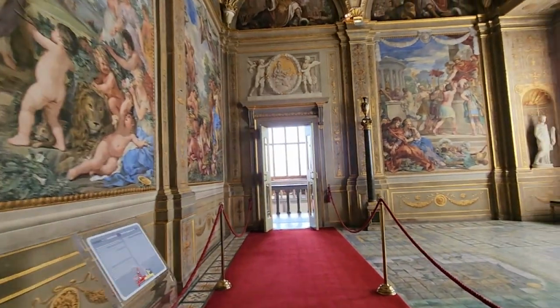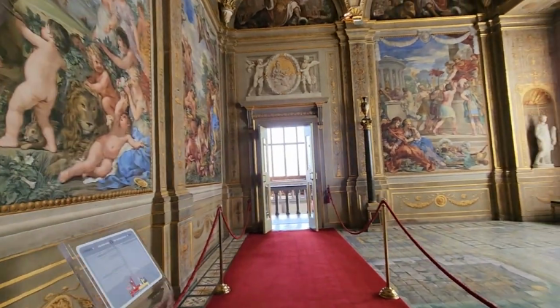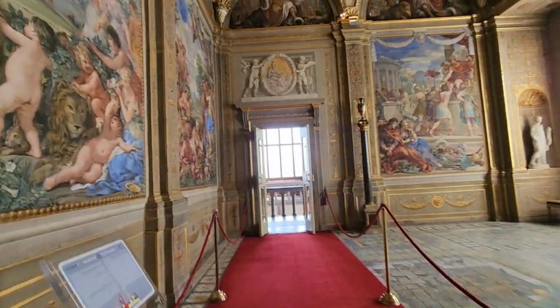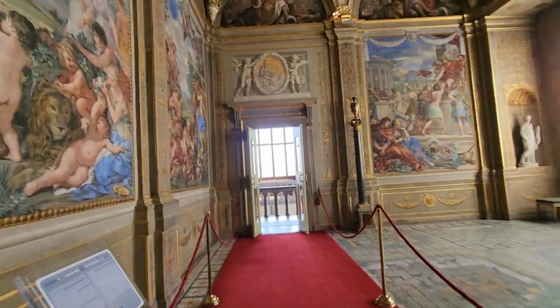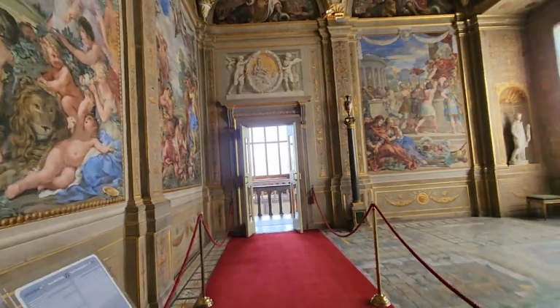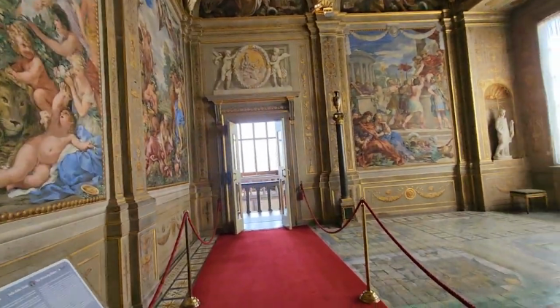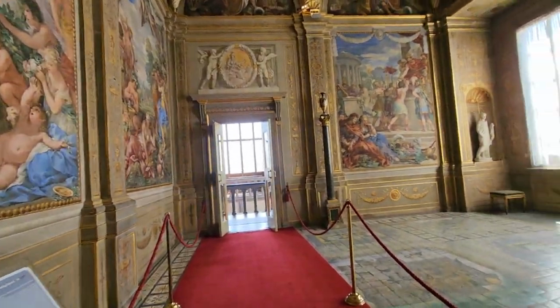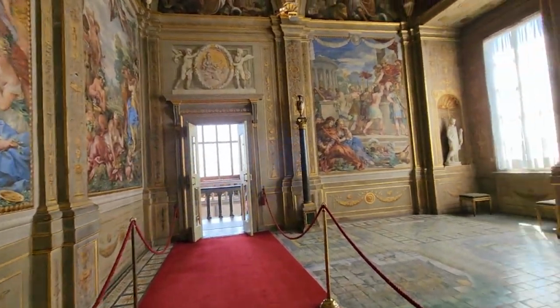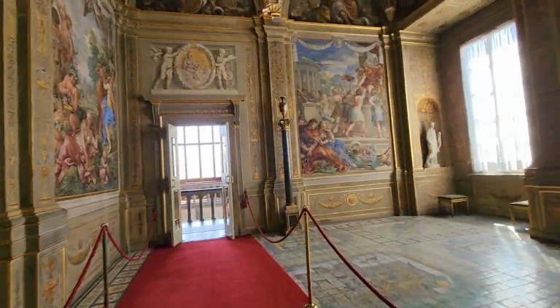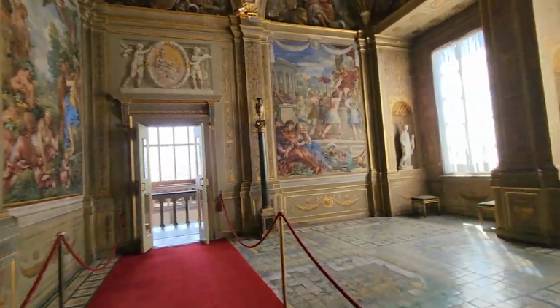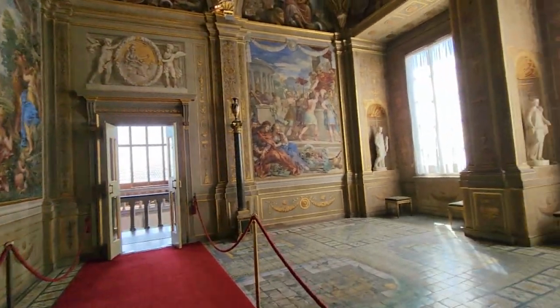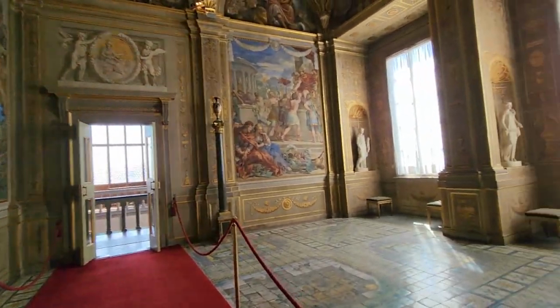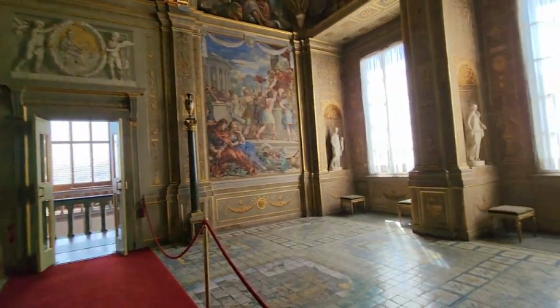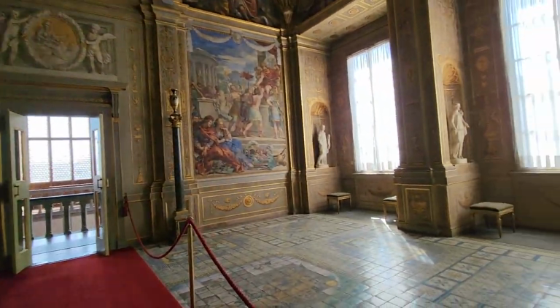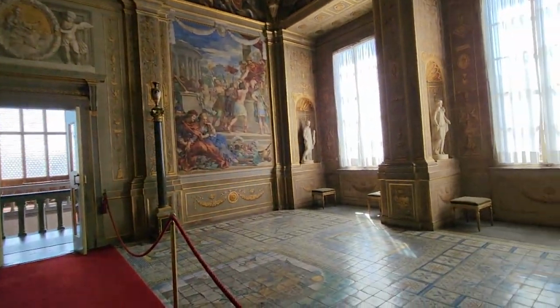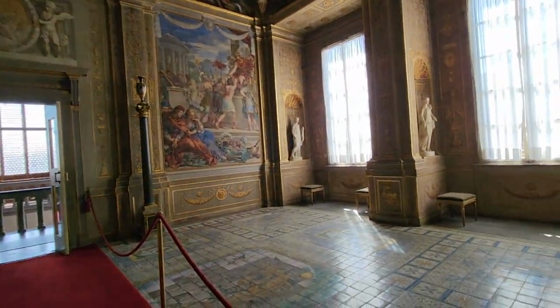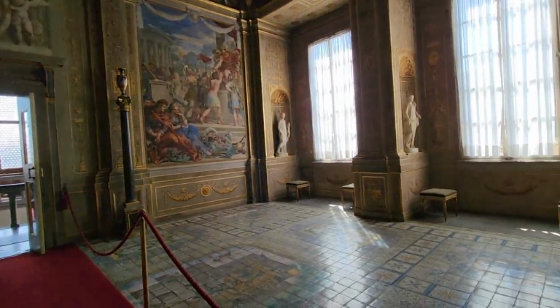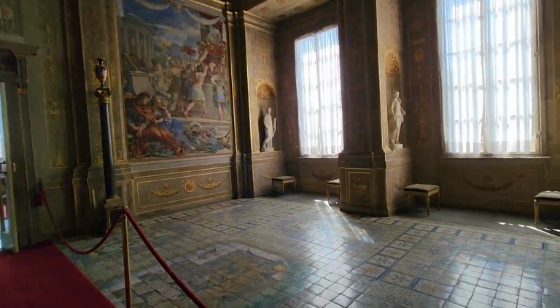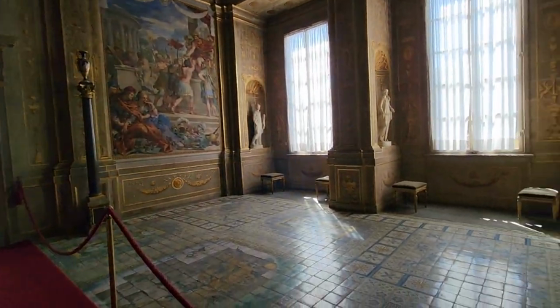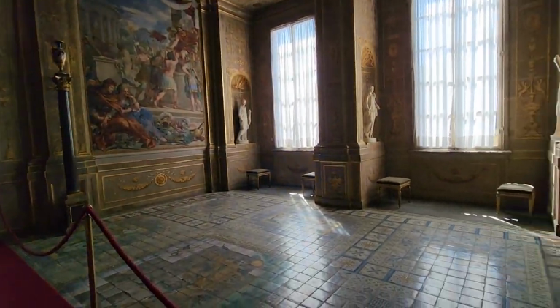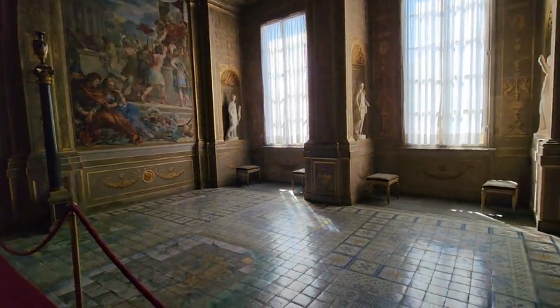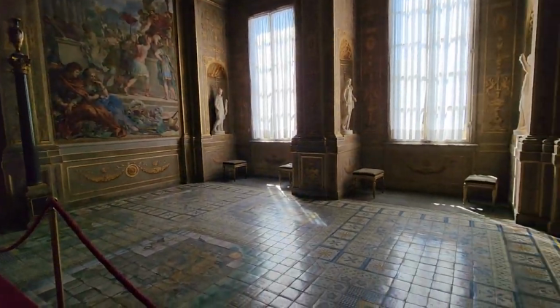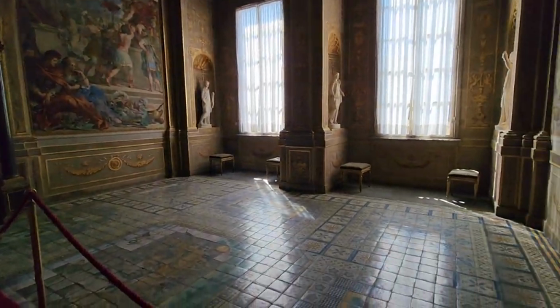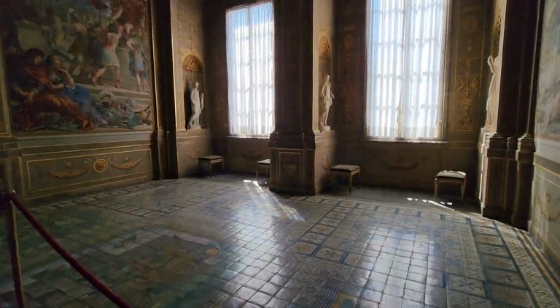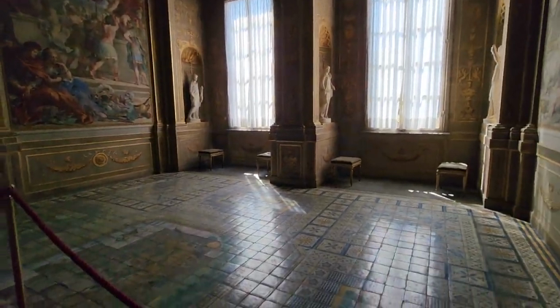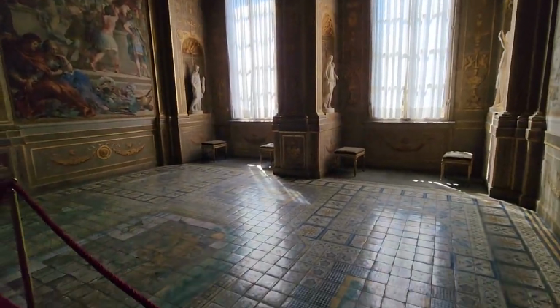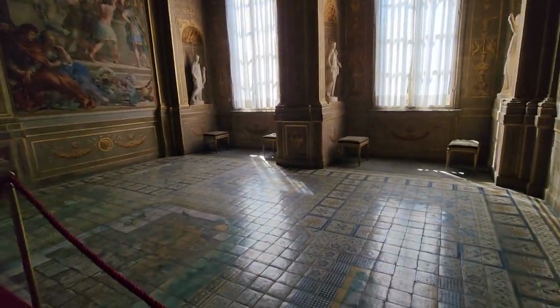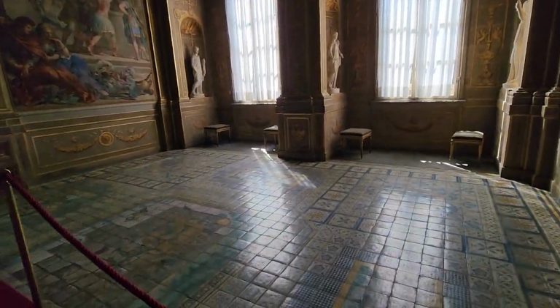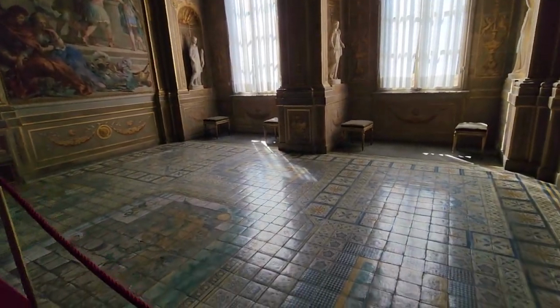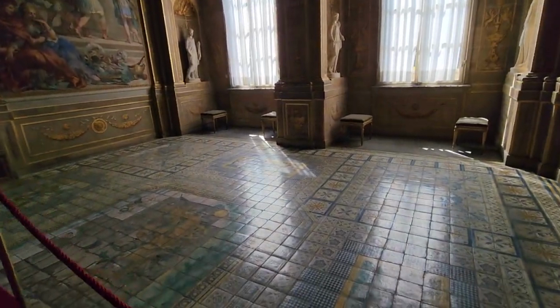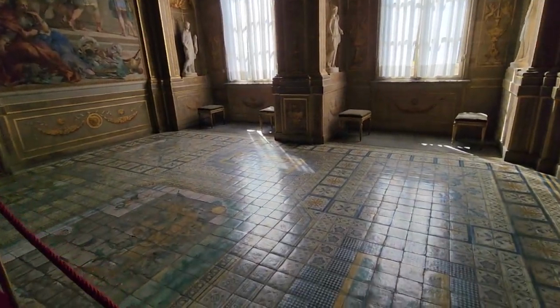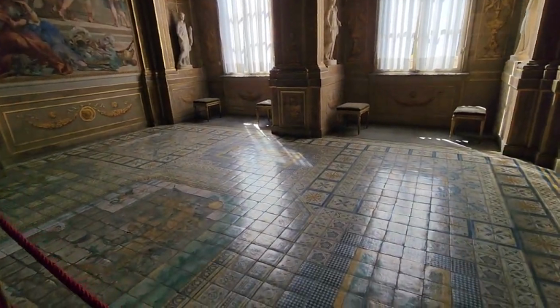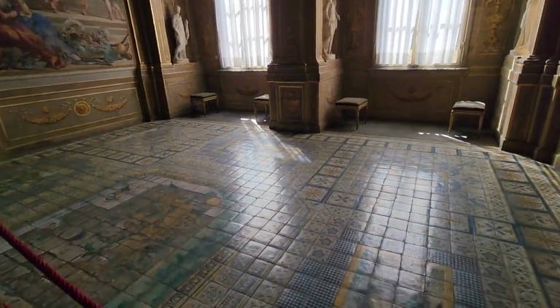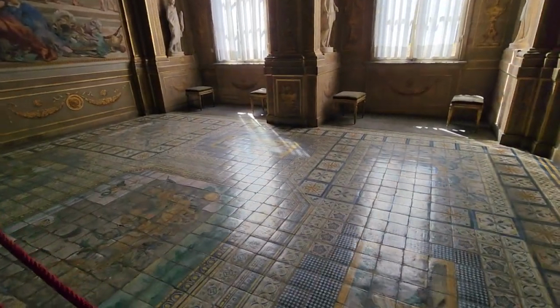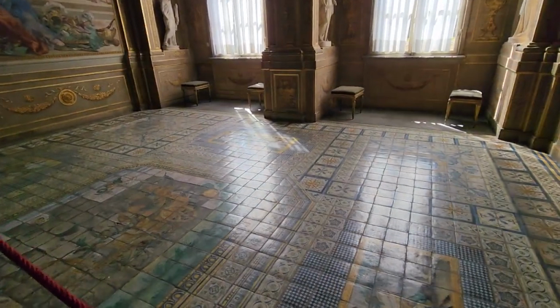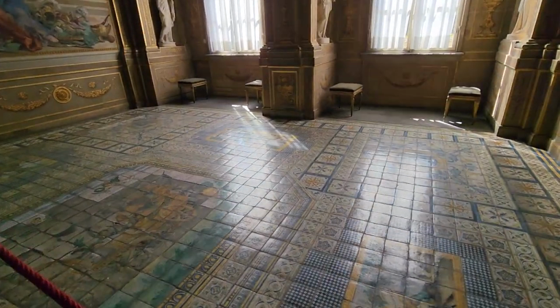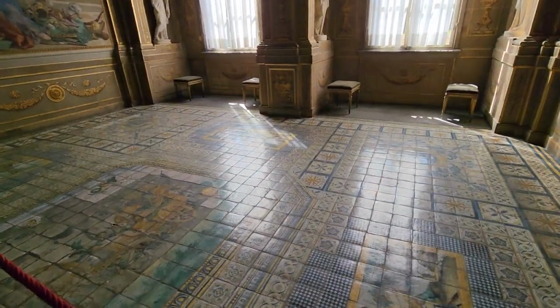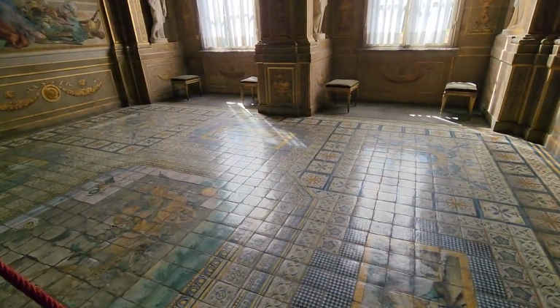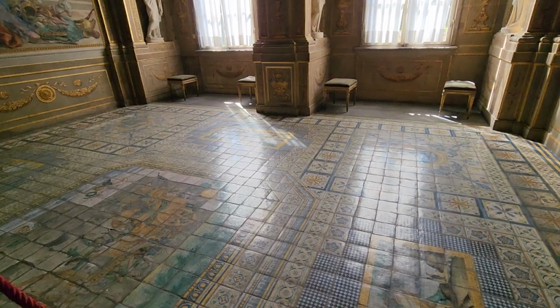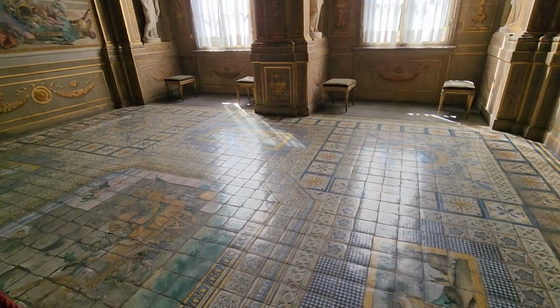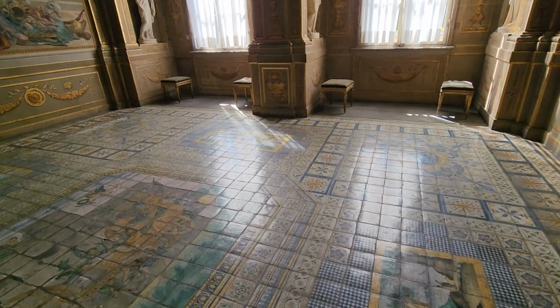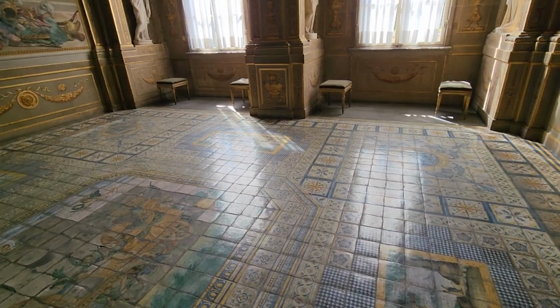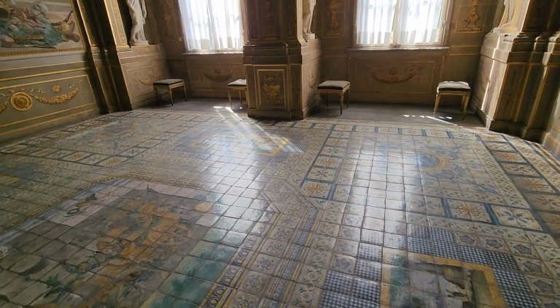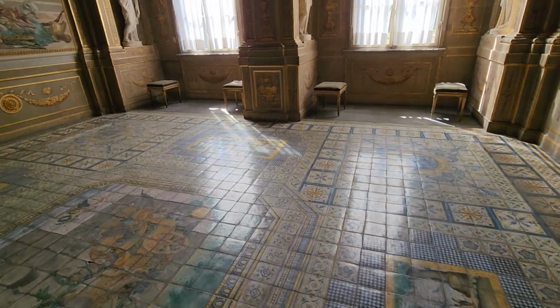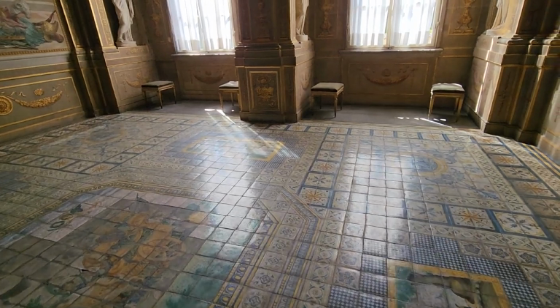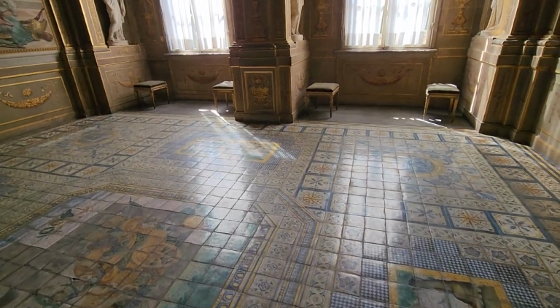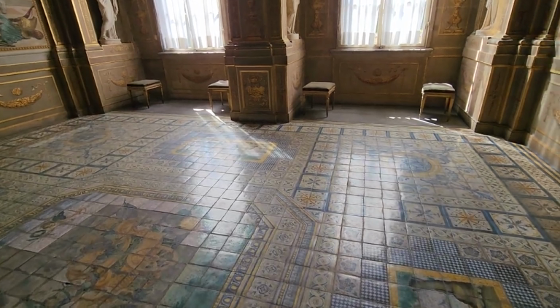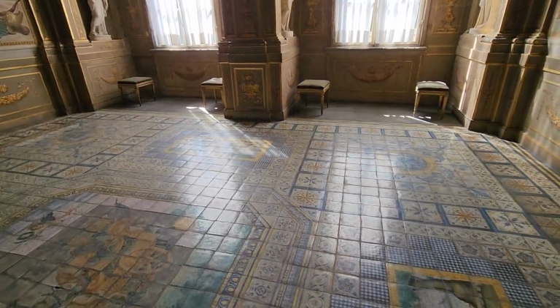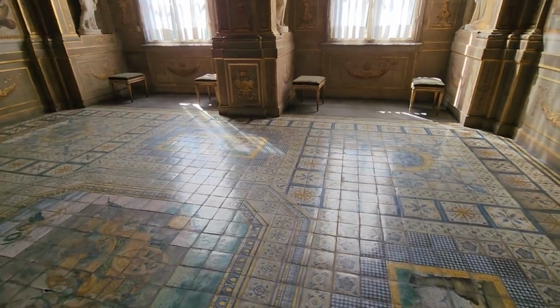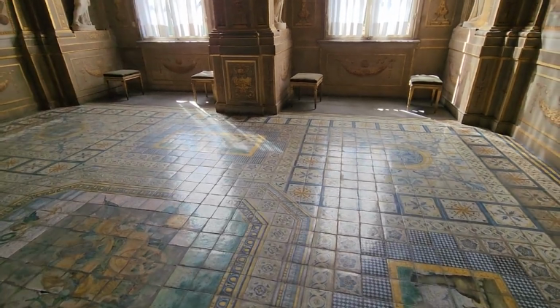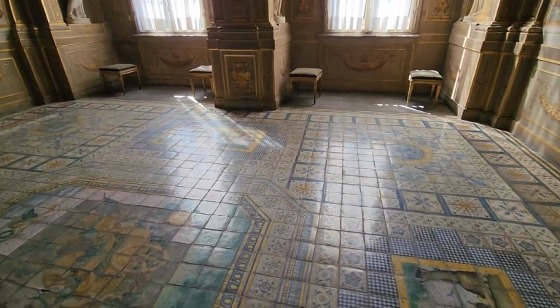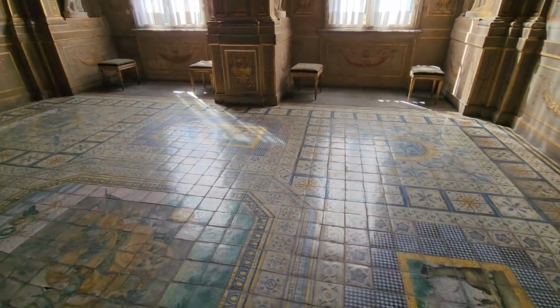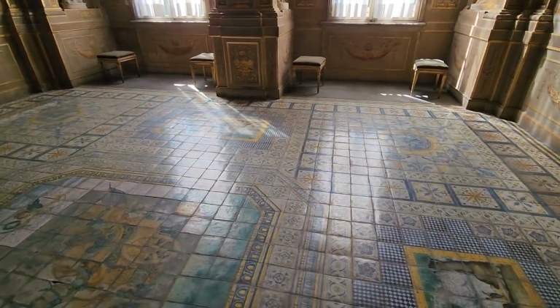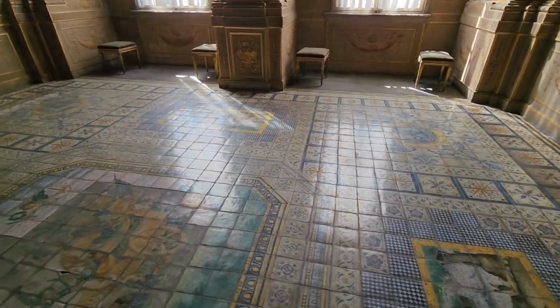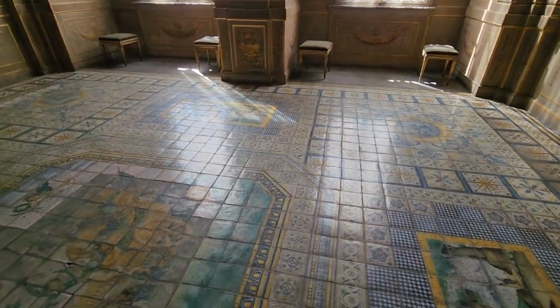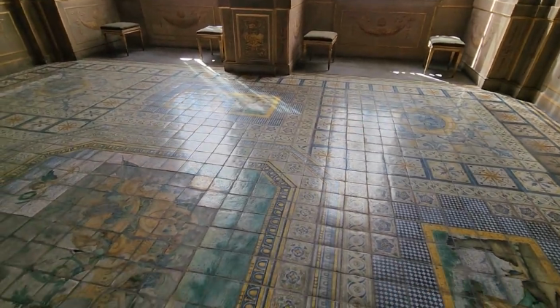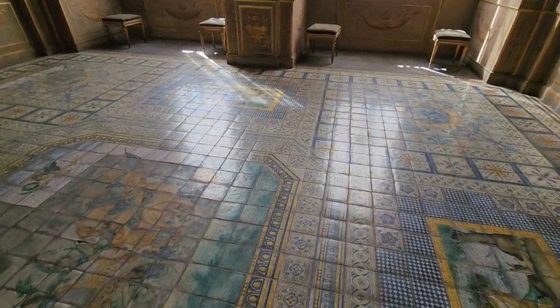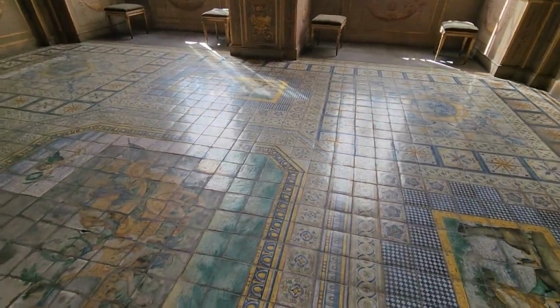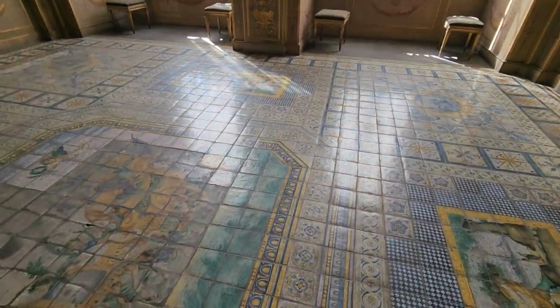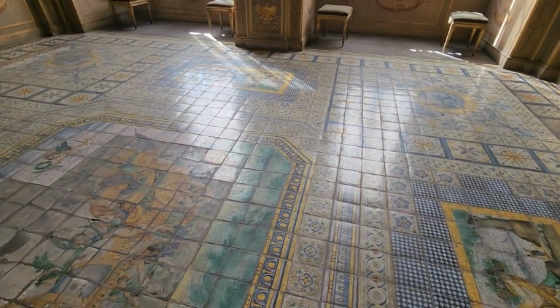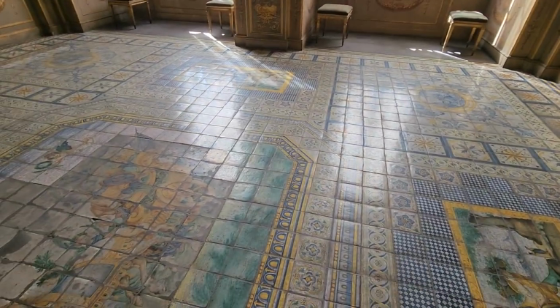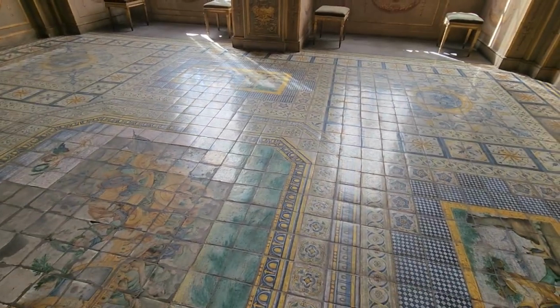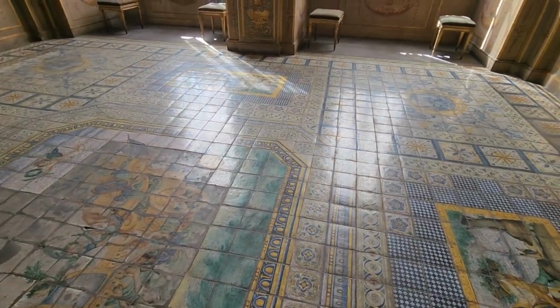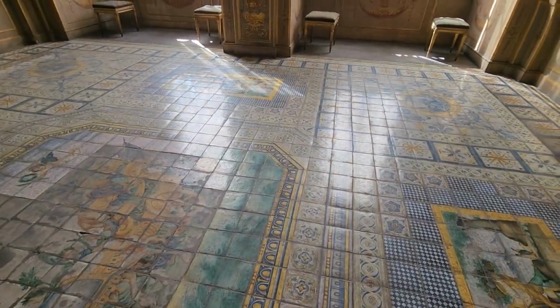And here is the warming room. You can see these fabulous tiles in the floor.